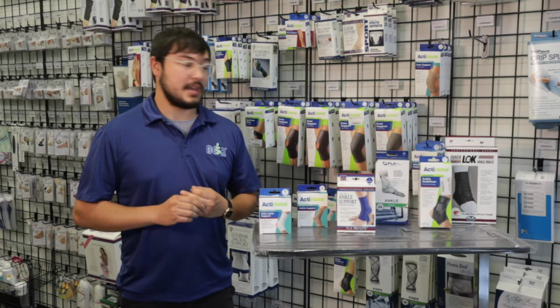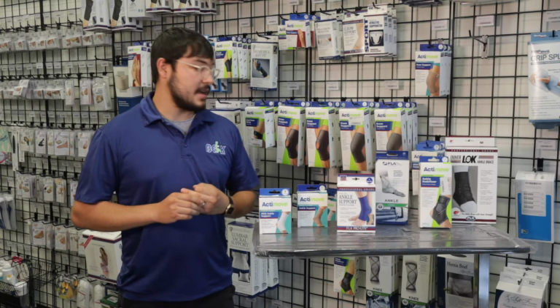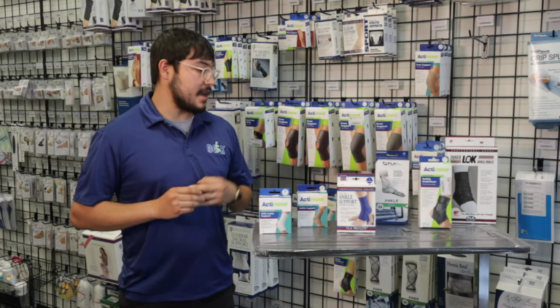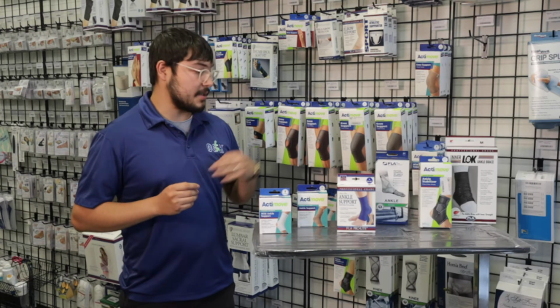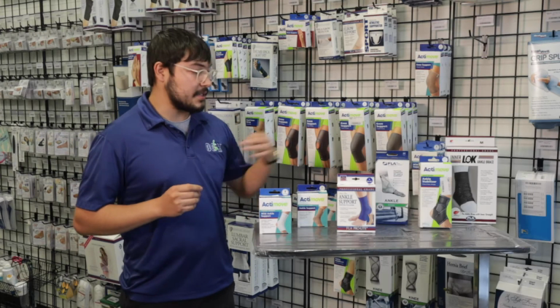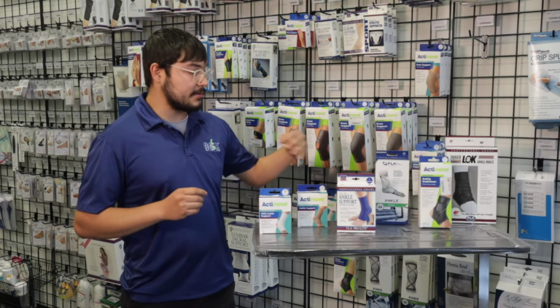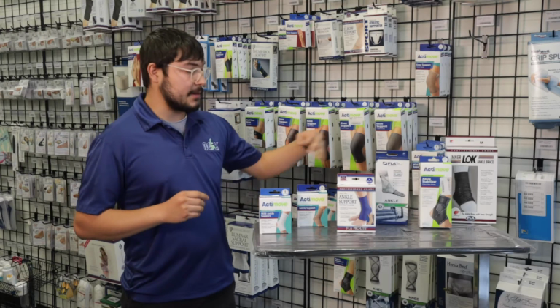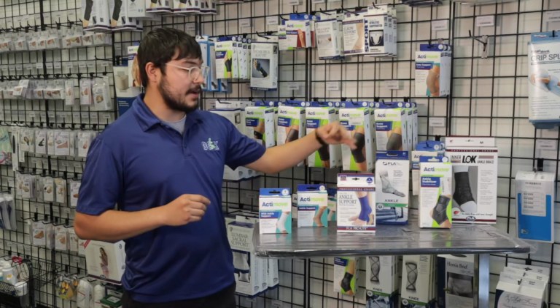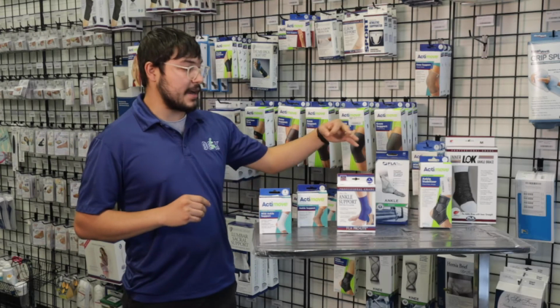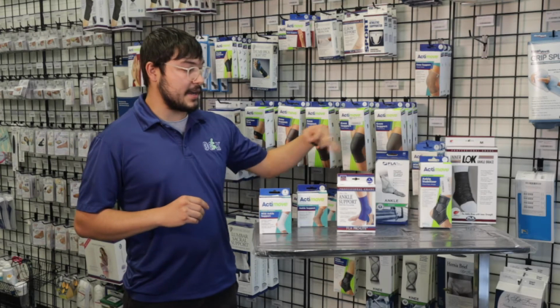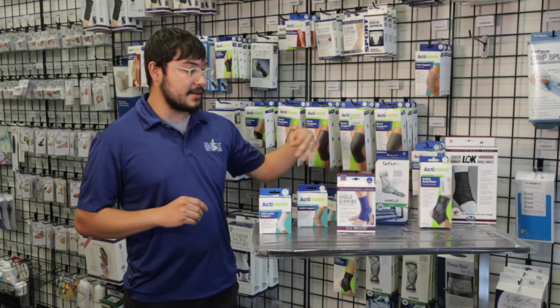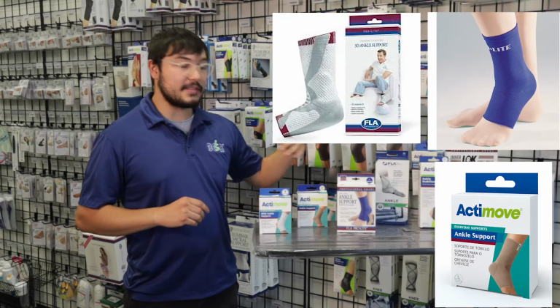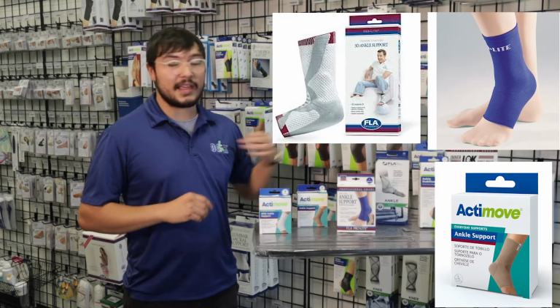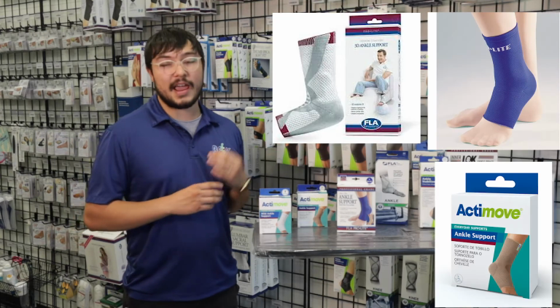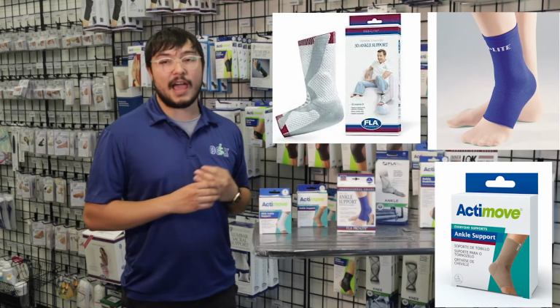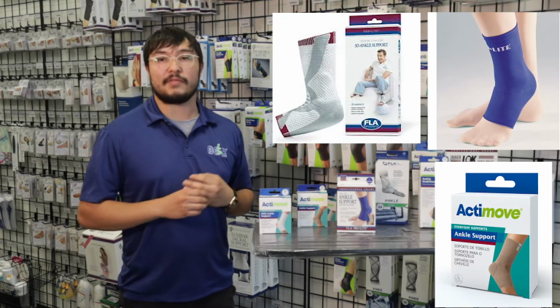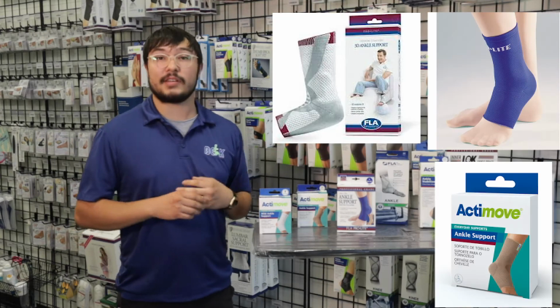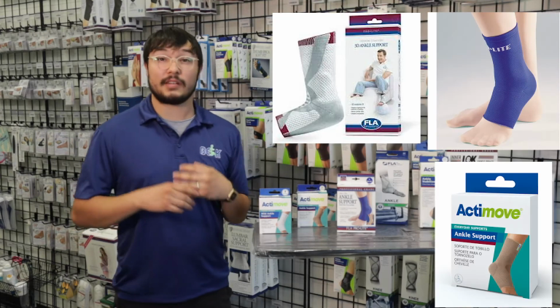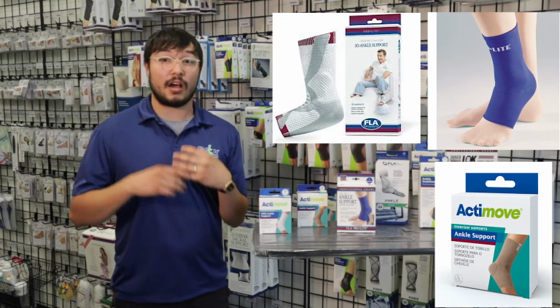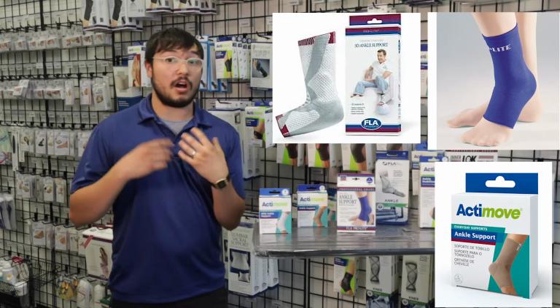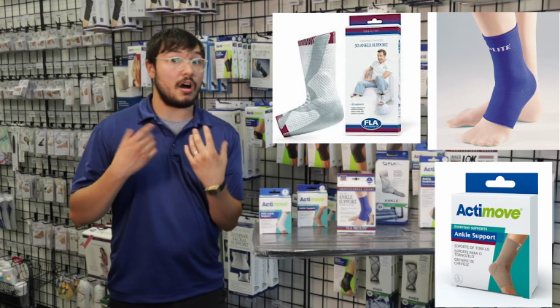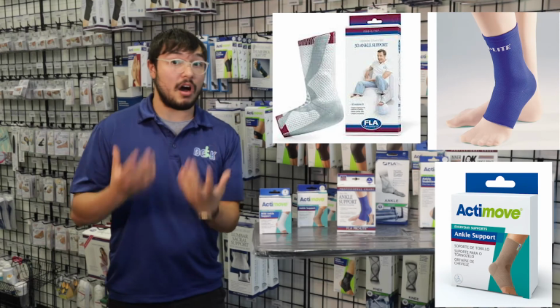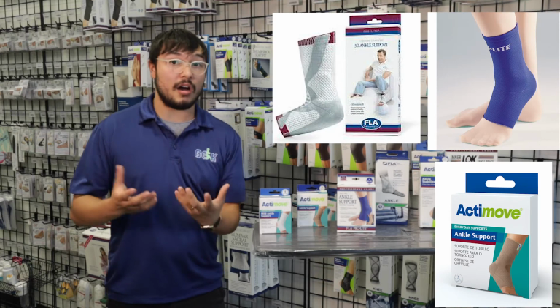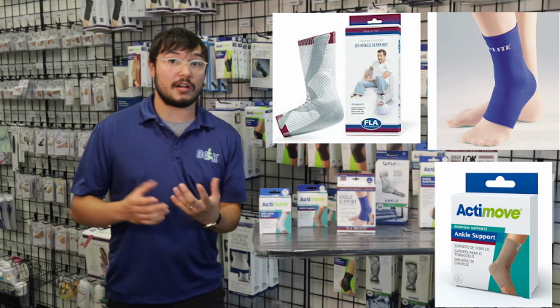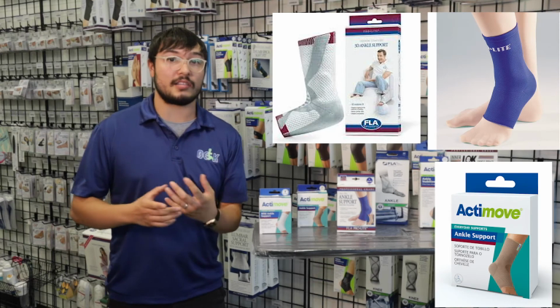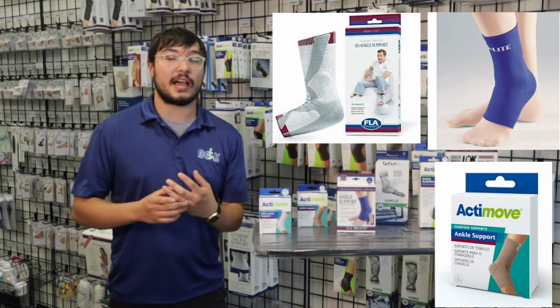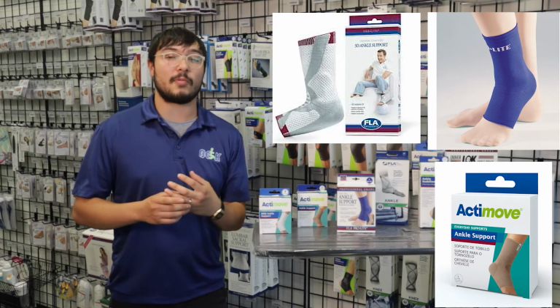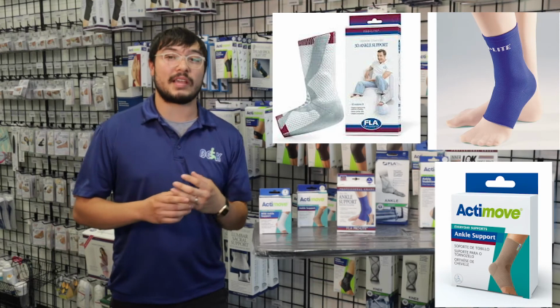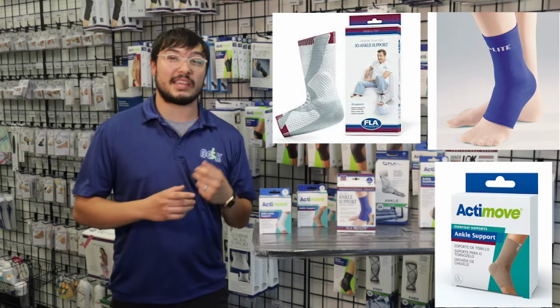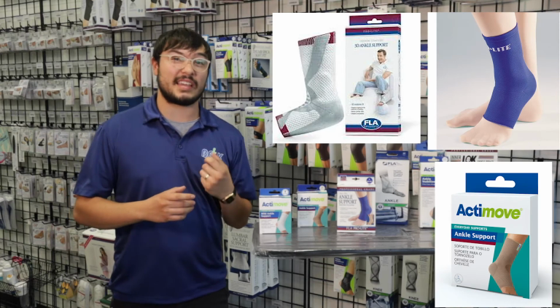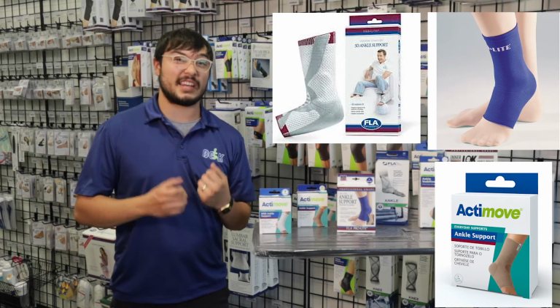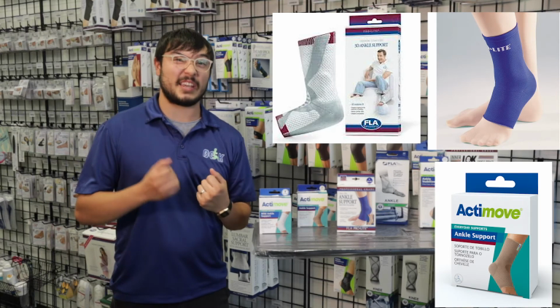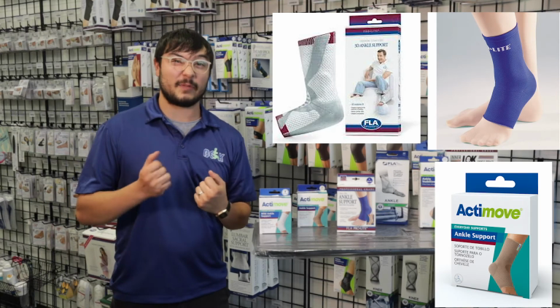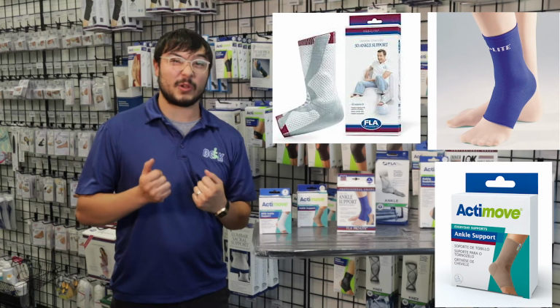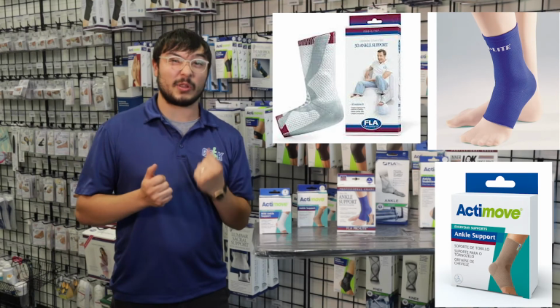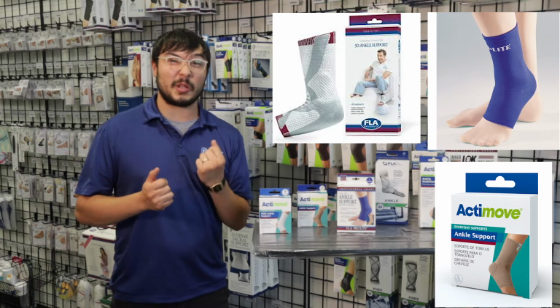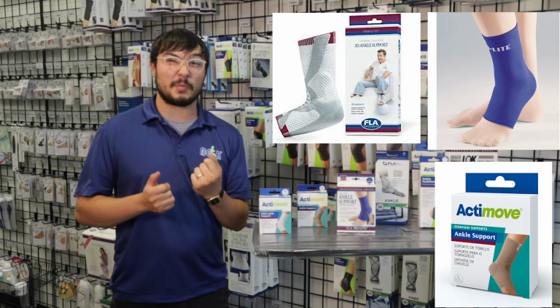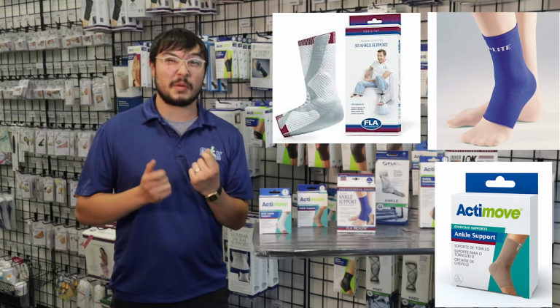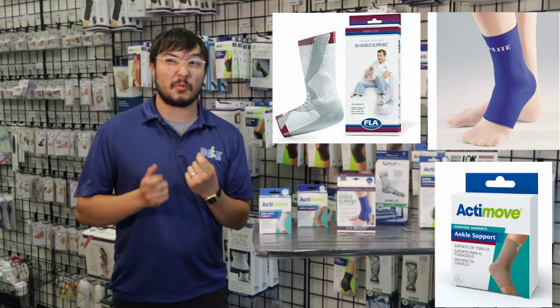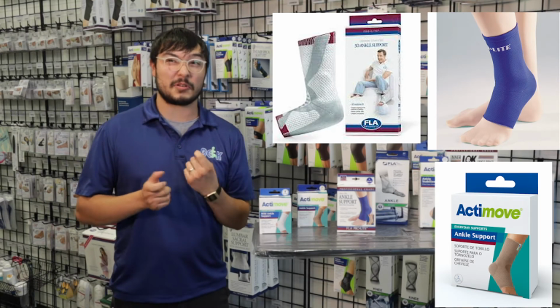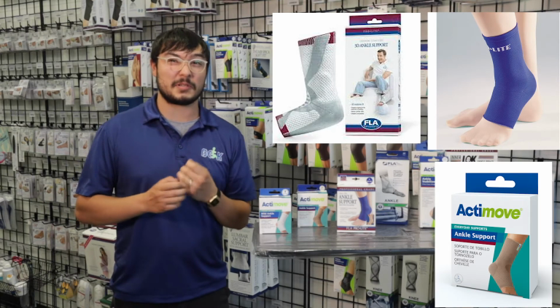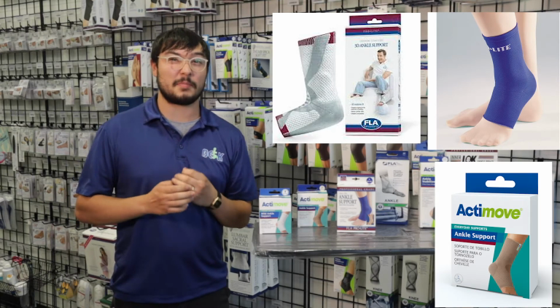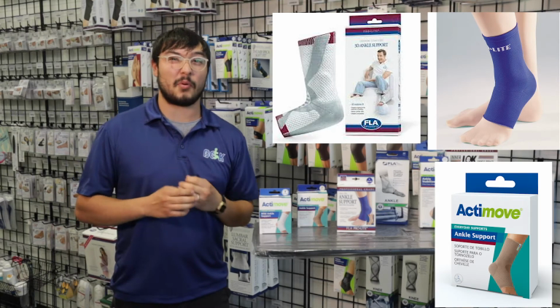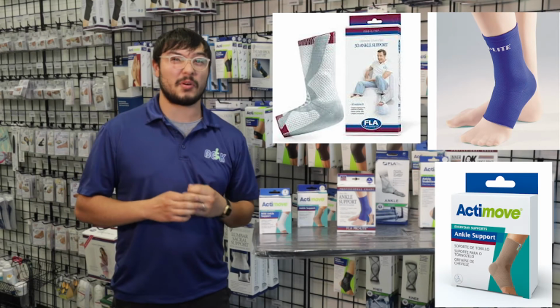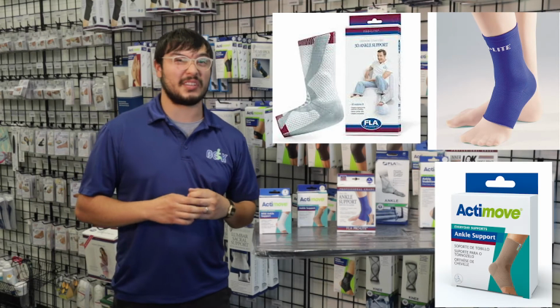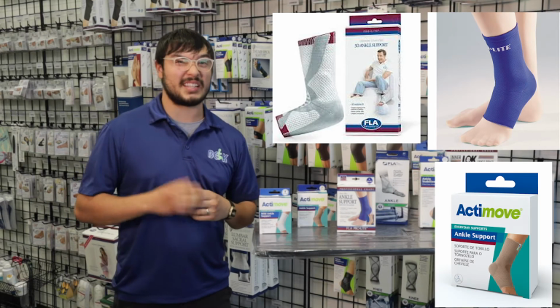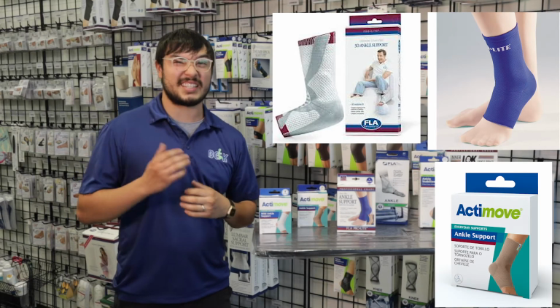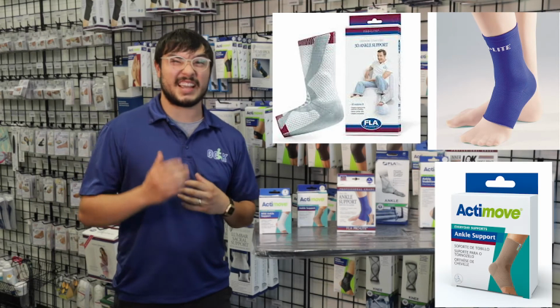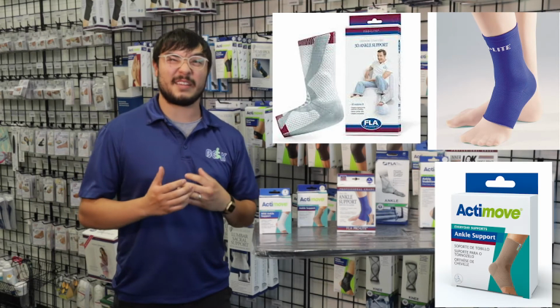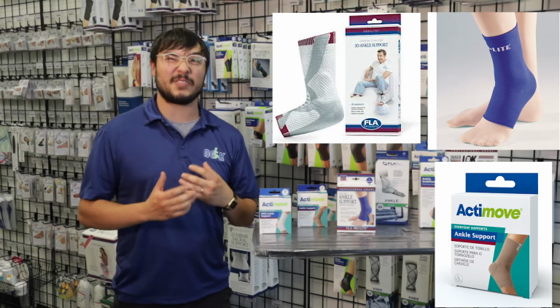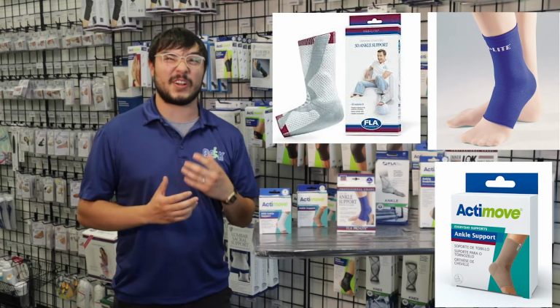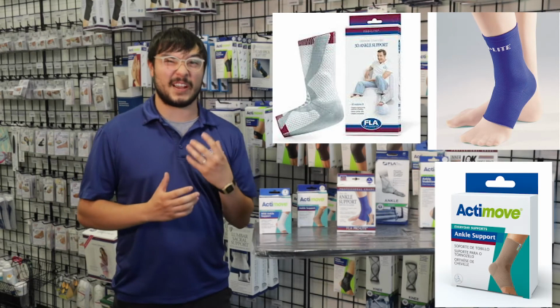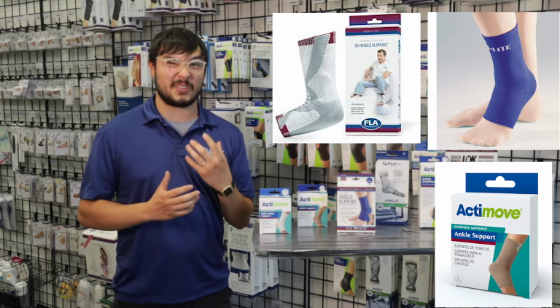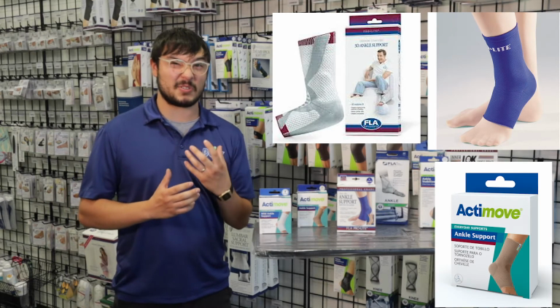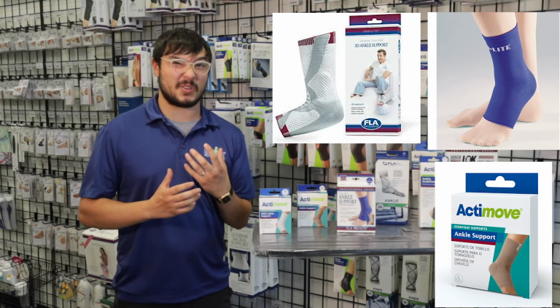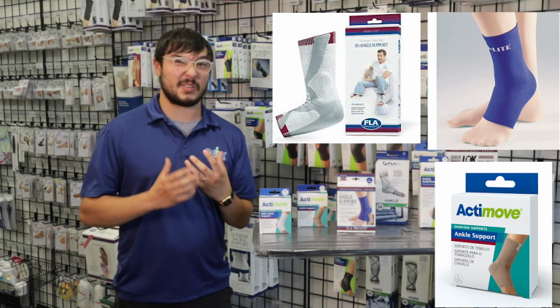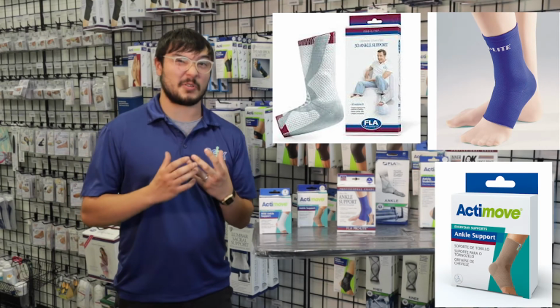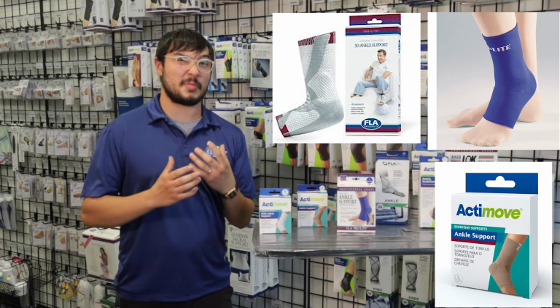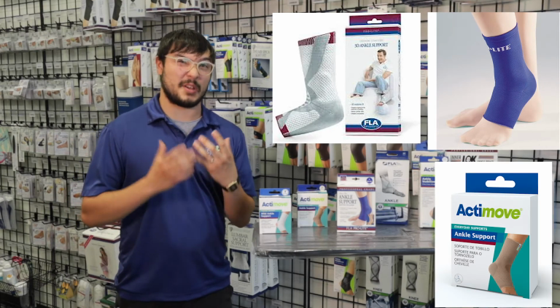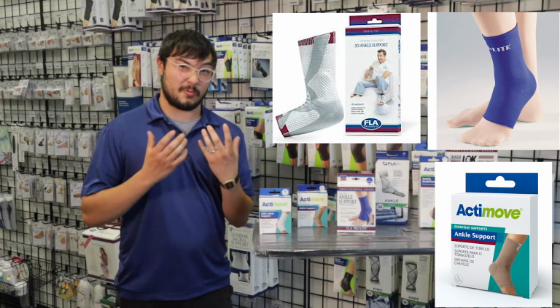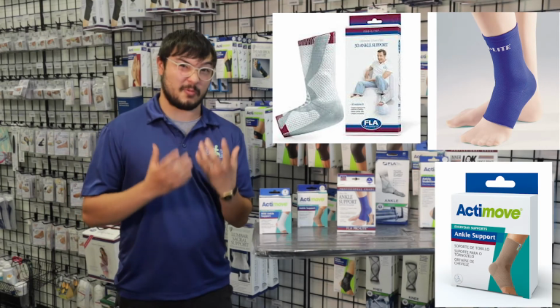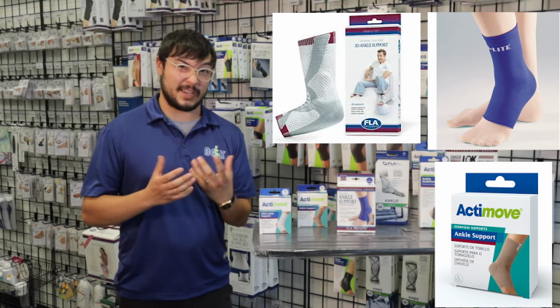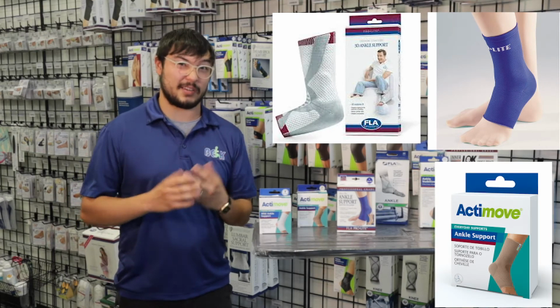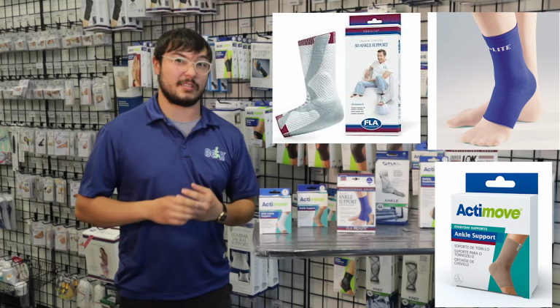Now these three right here have it on so that they can give you a little bit more support, let's say if your ankles are a little bit weaker.